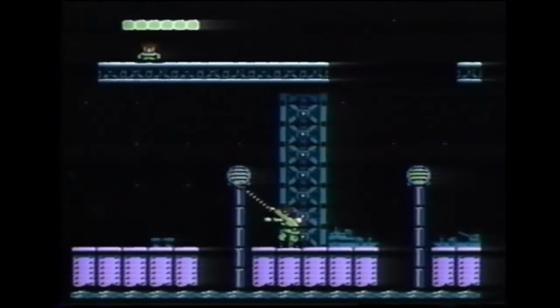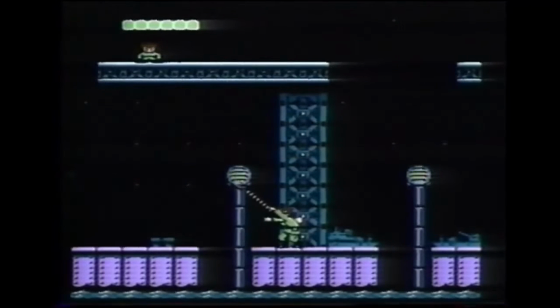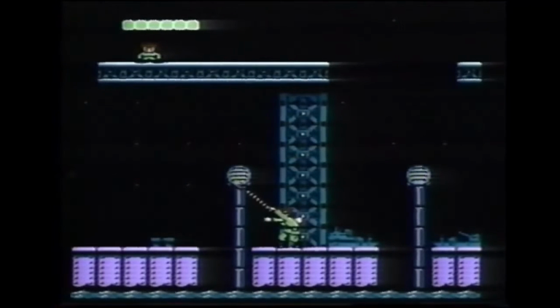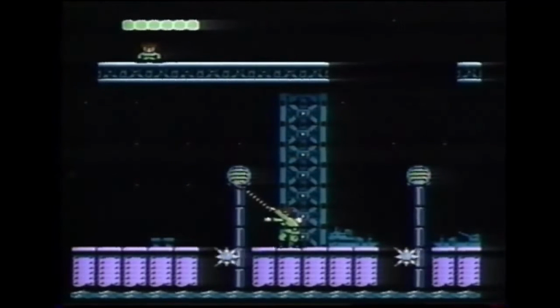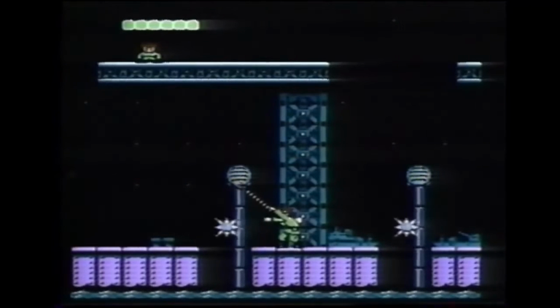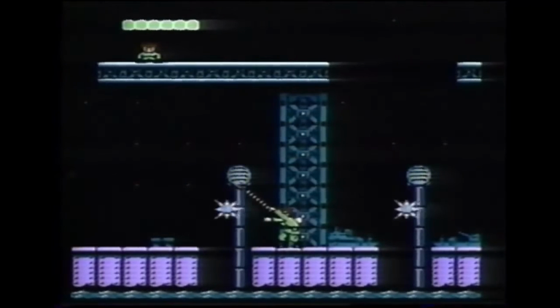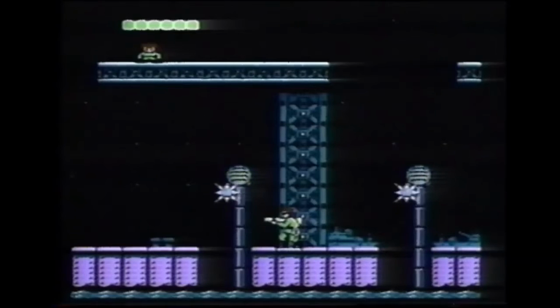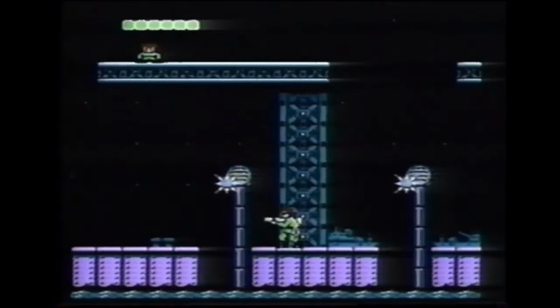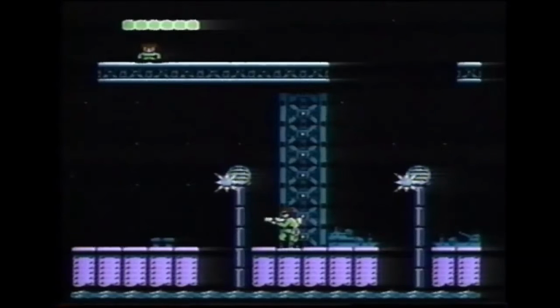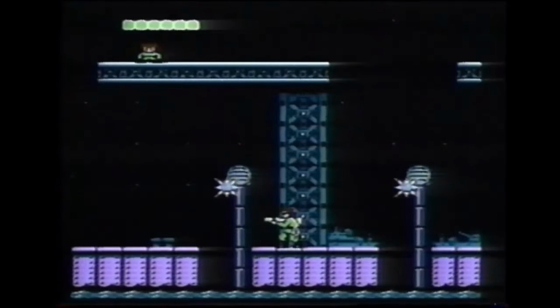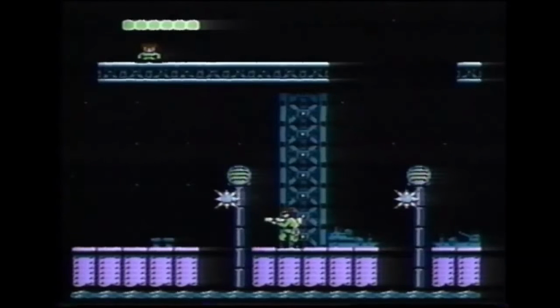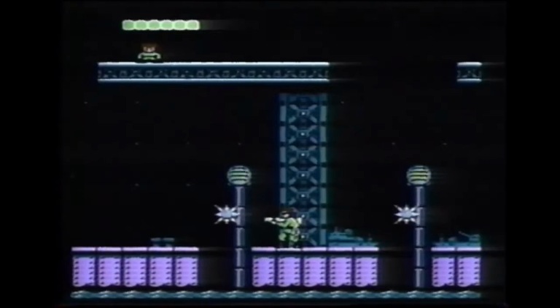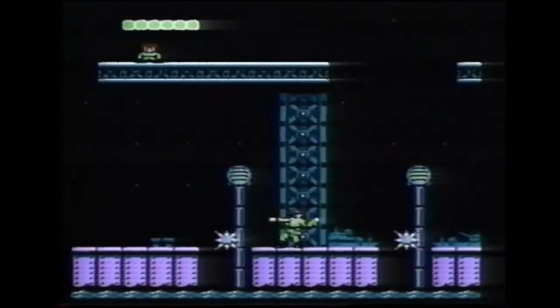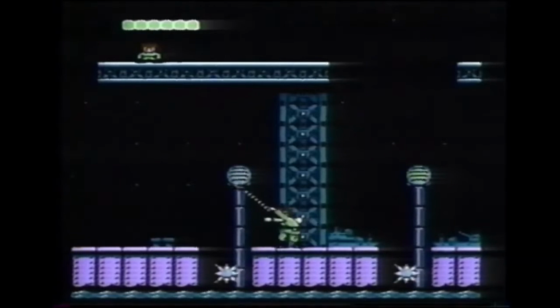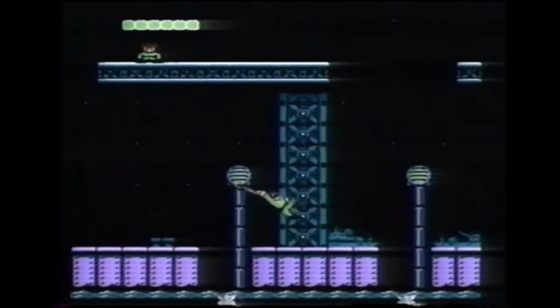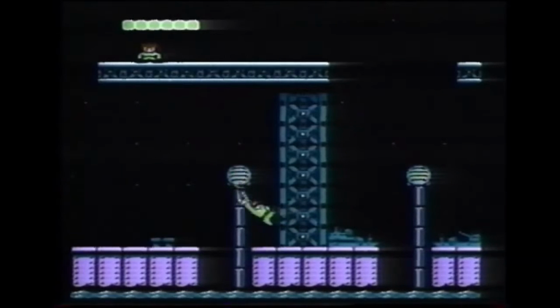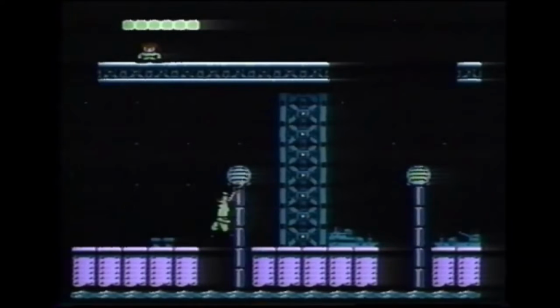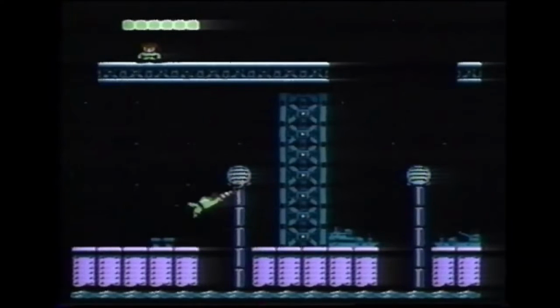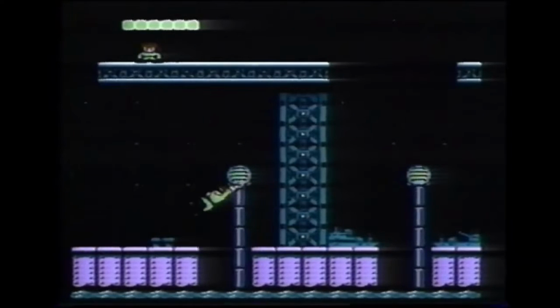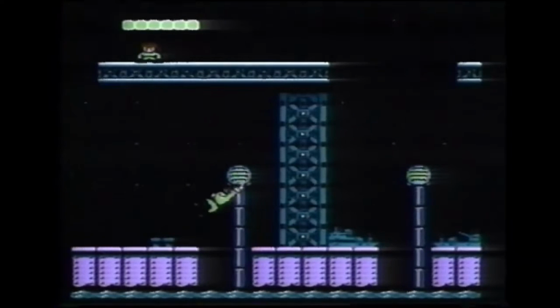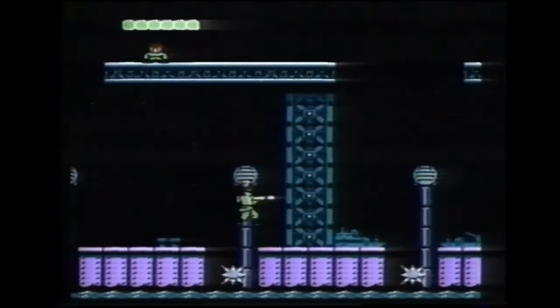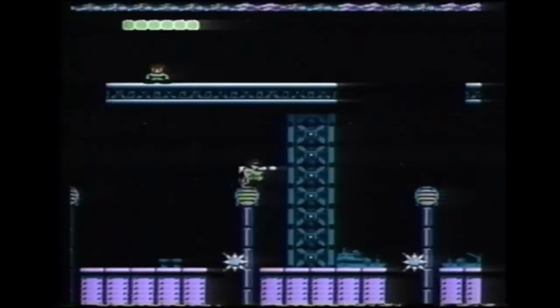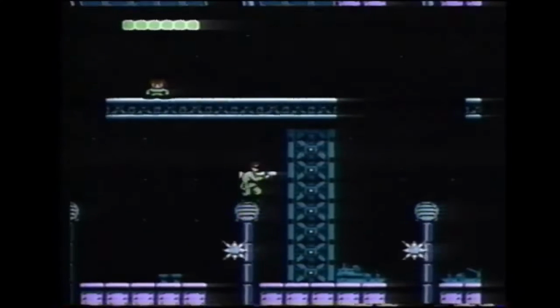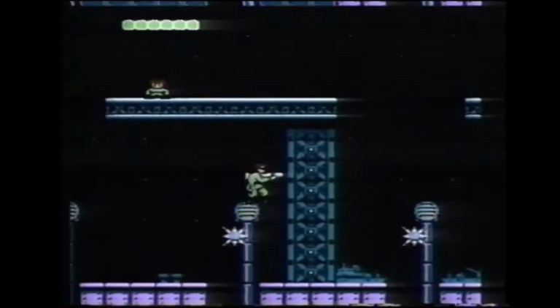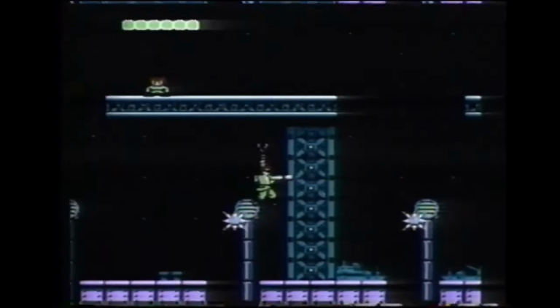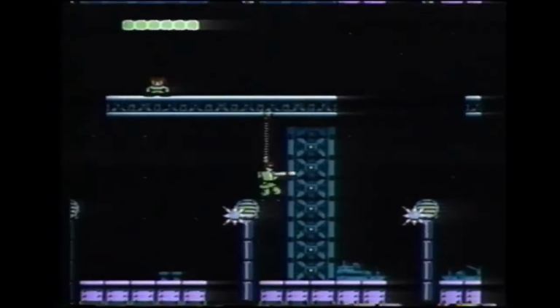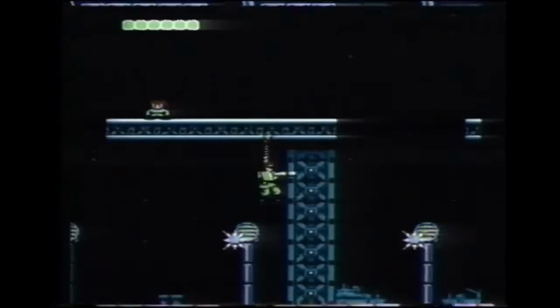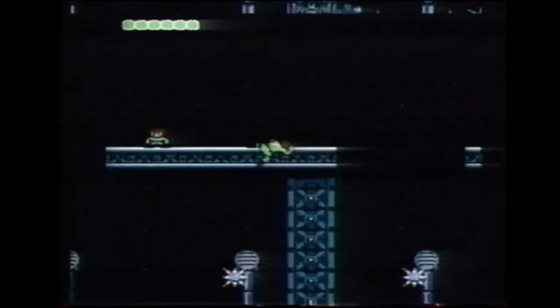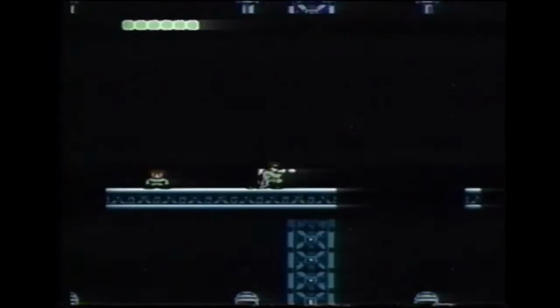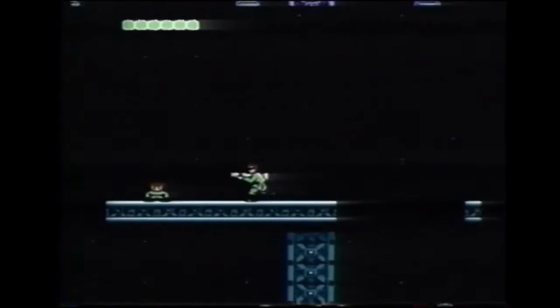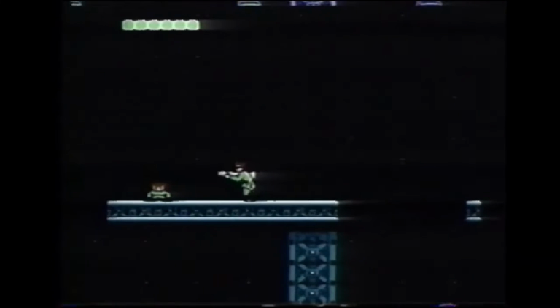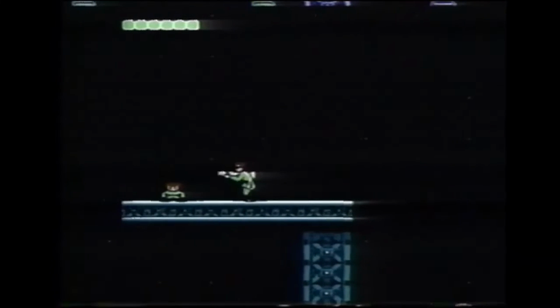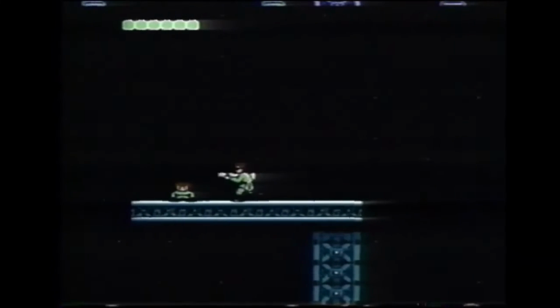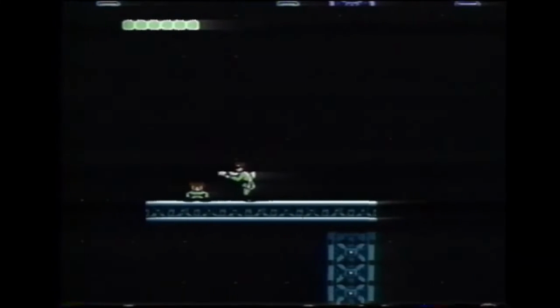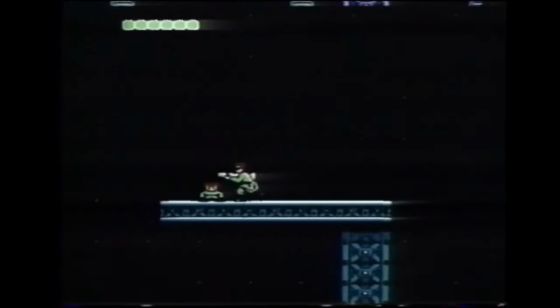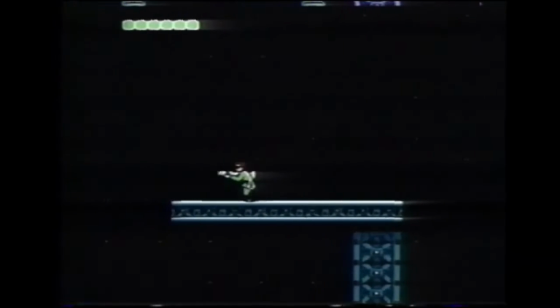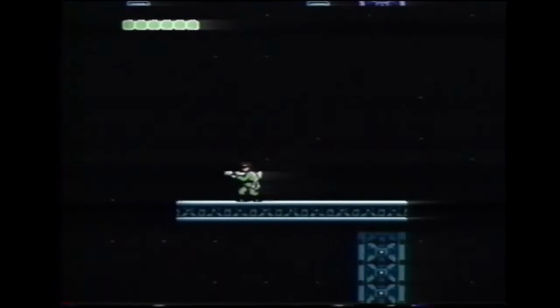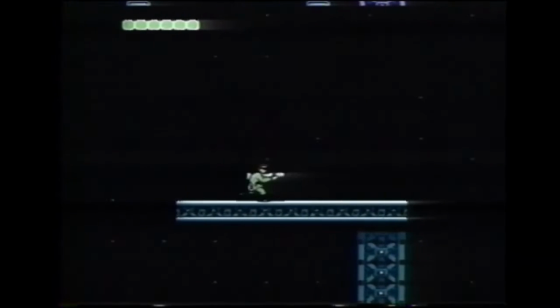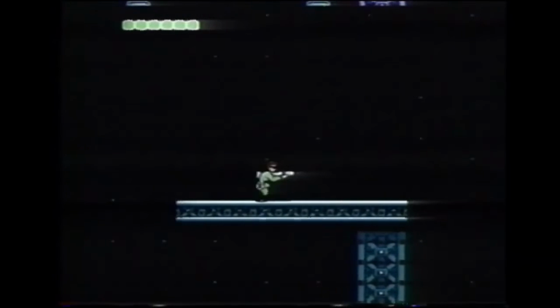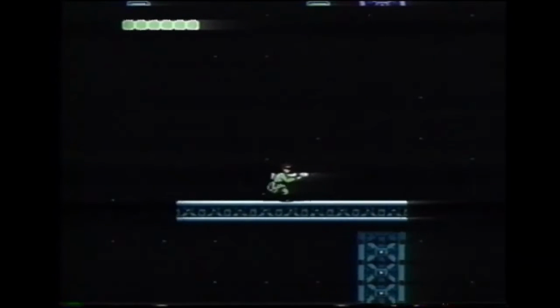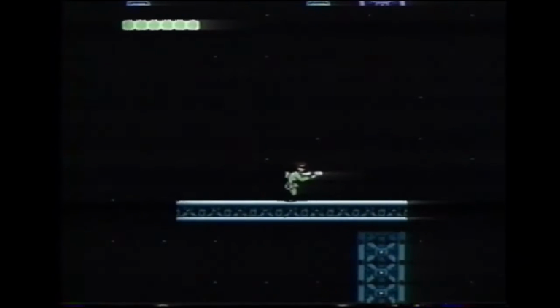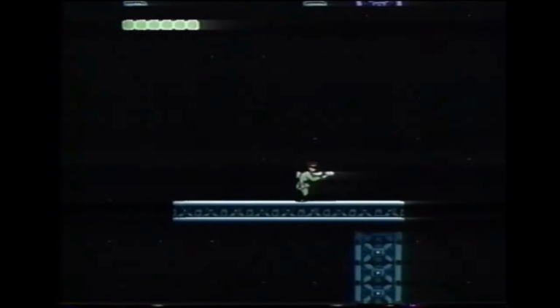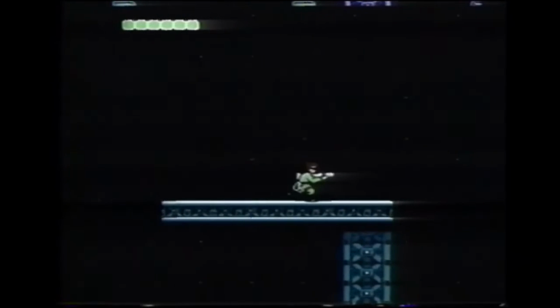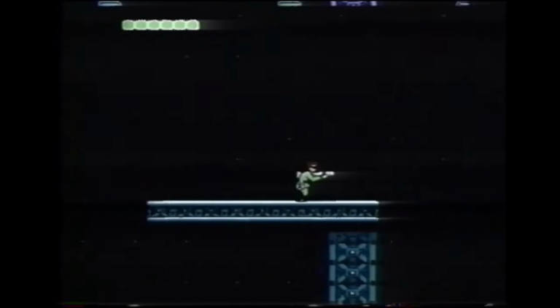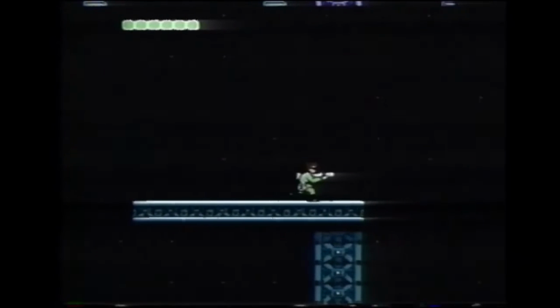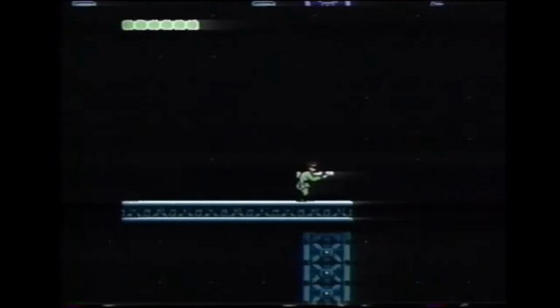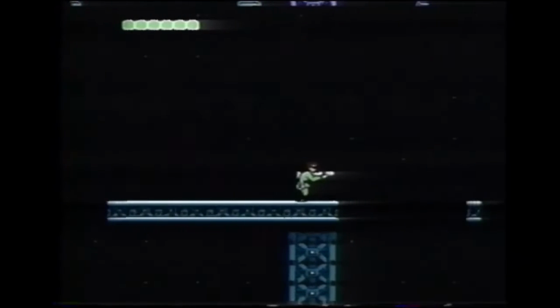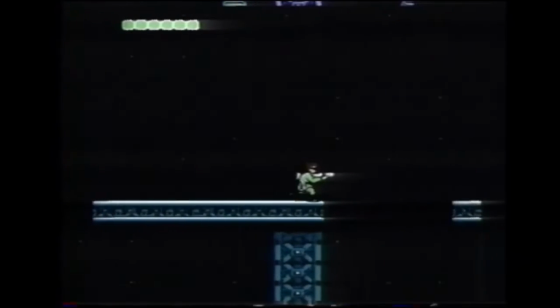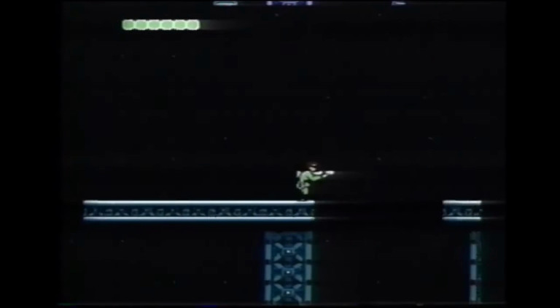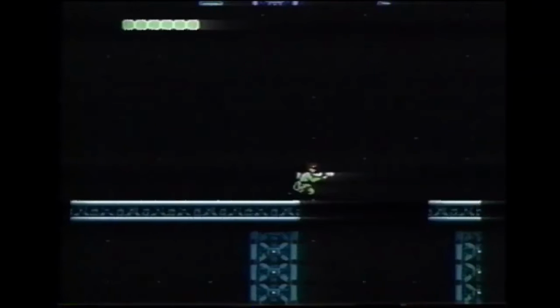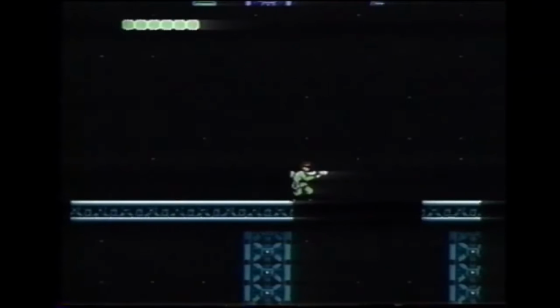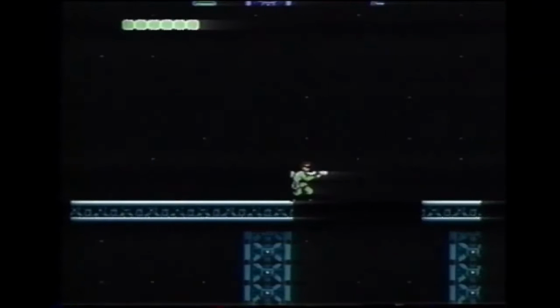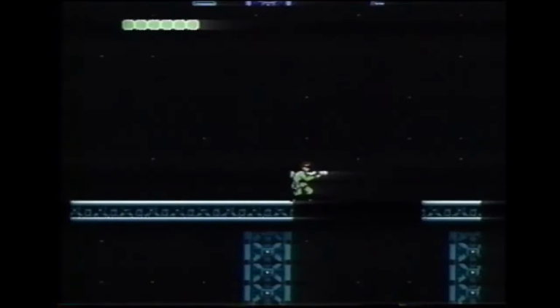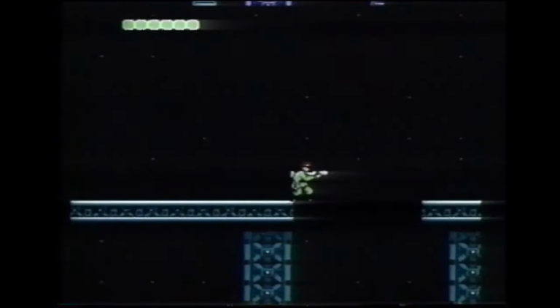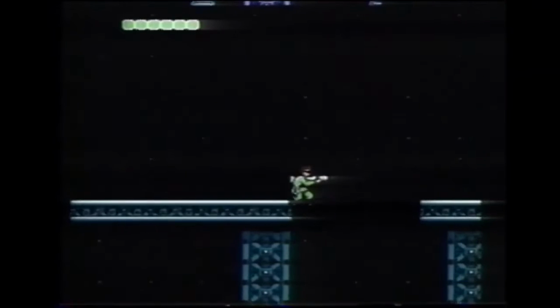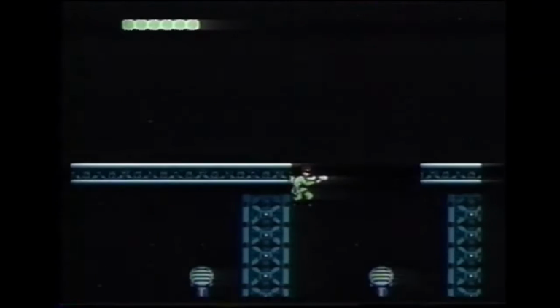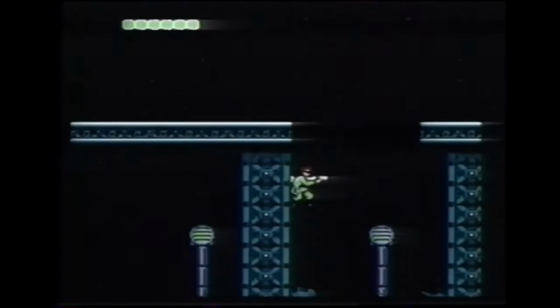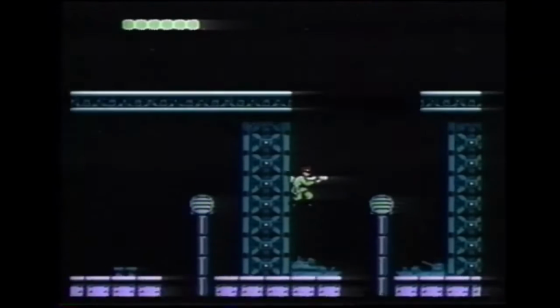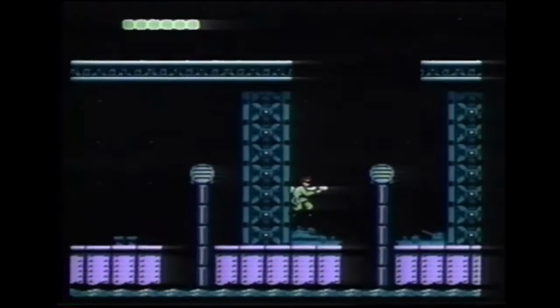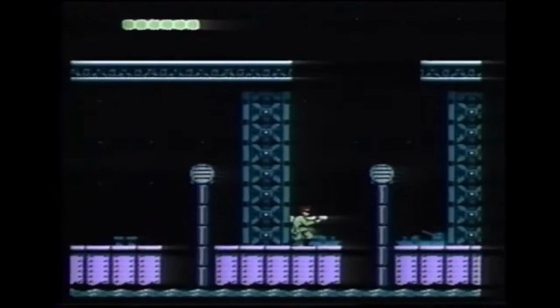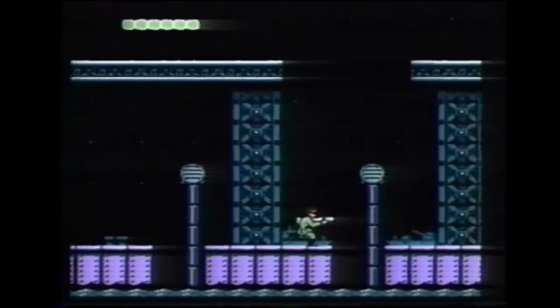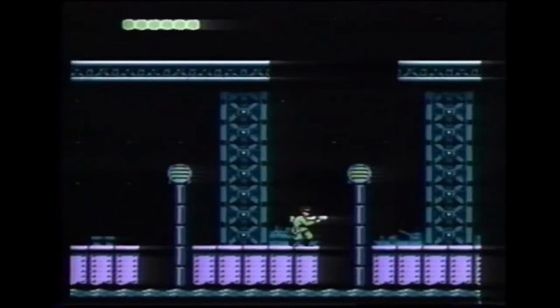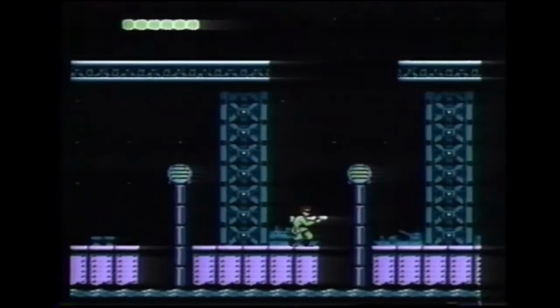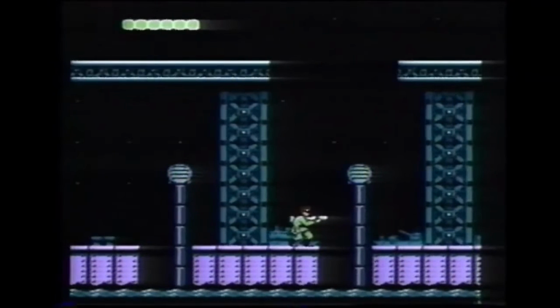Bring your rocket gun, pendant, energy pills, and green communicator to area 6. Get the man at the top of the screen for an extra life.